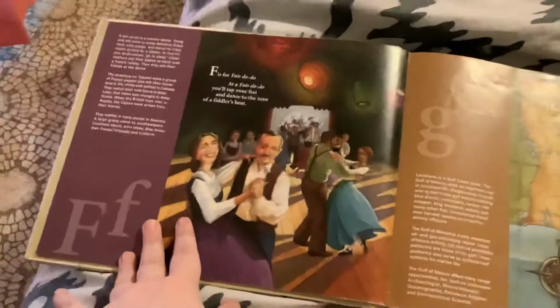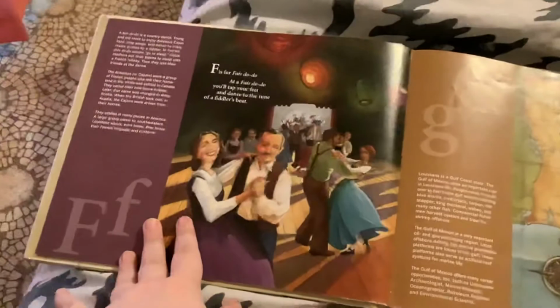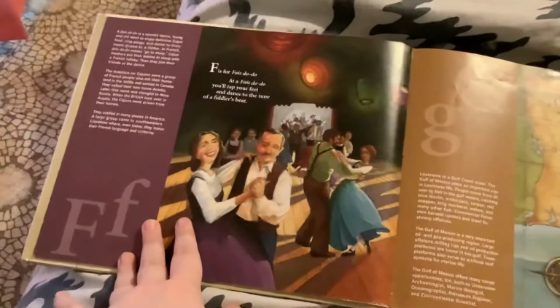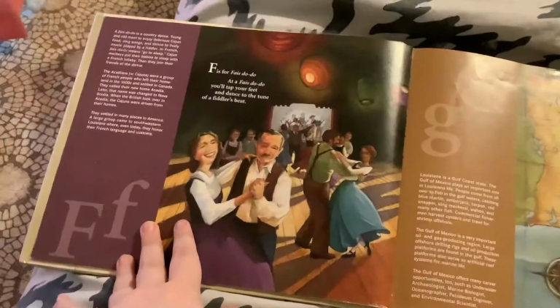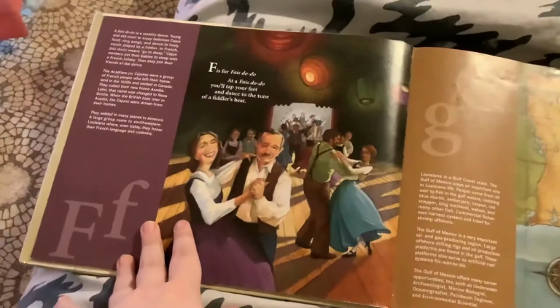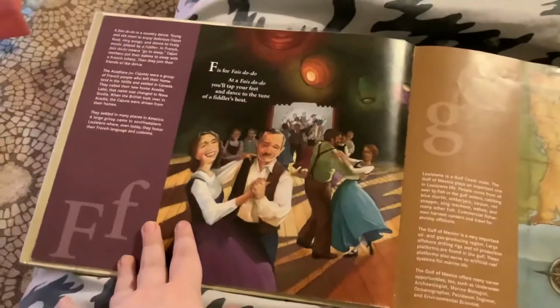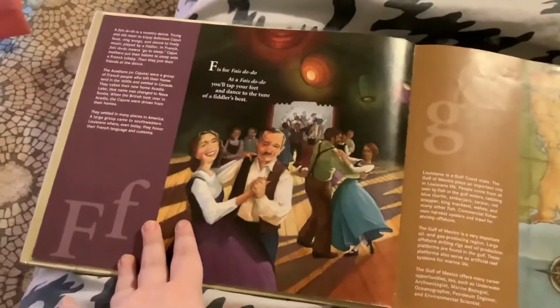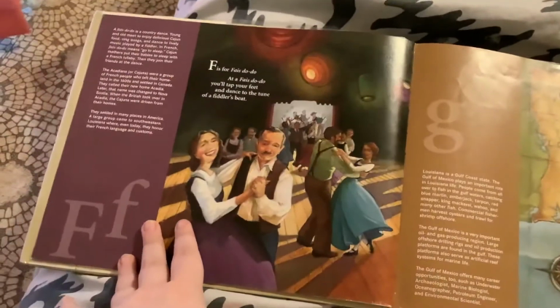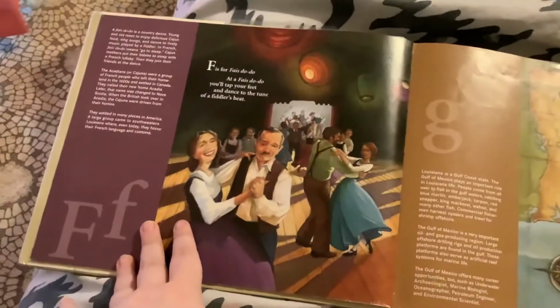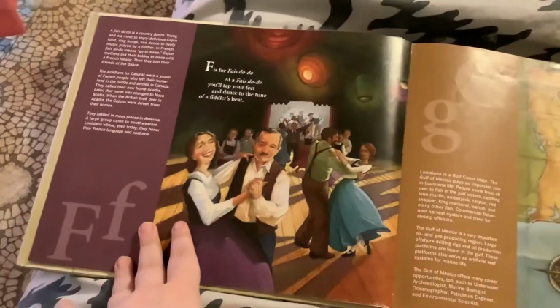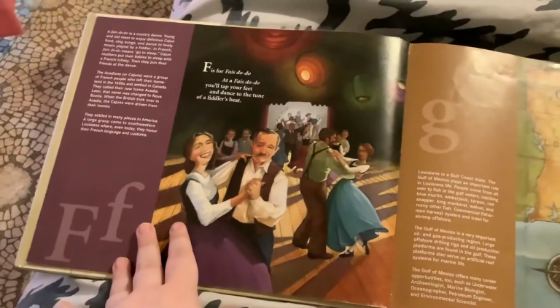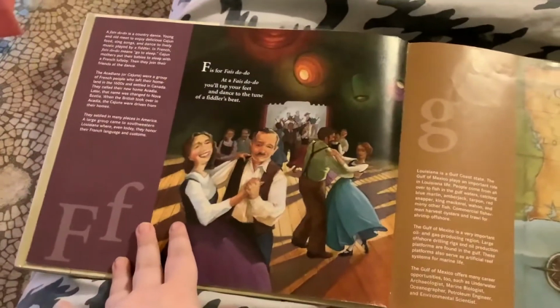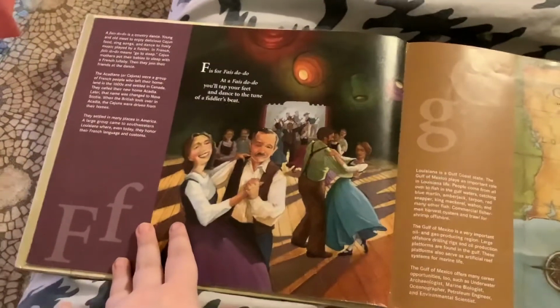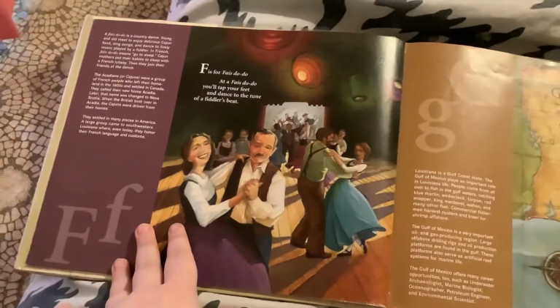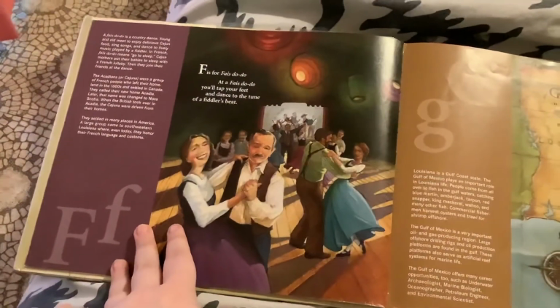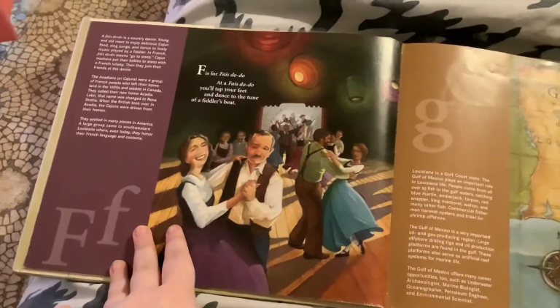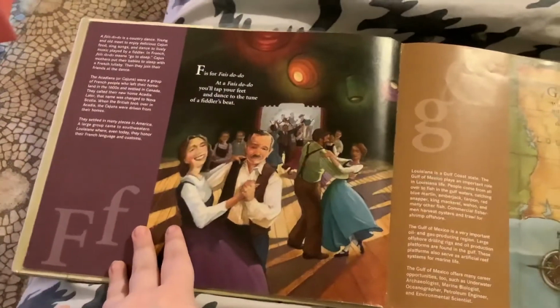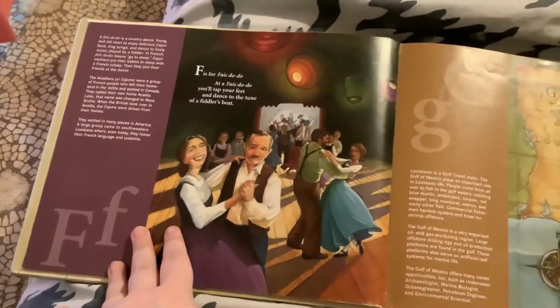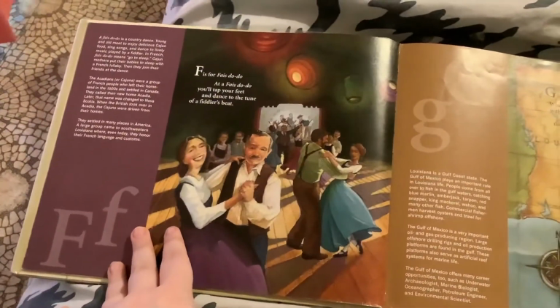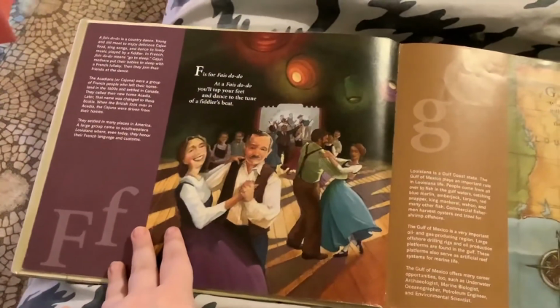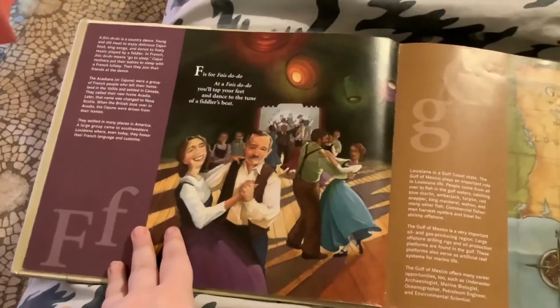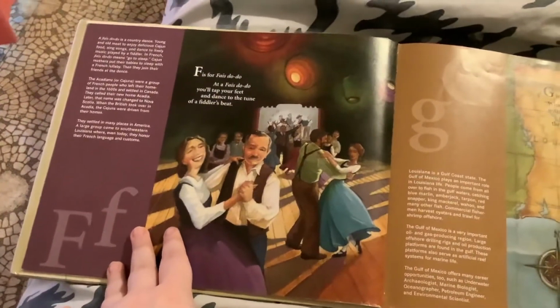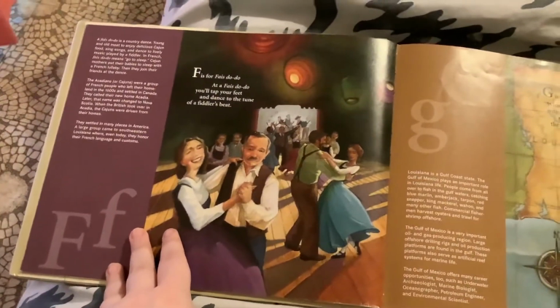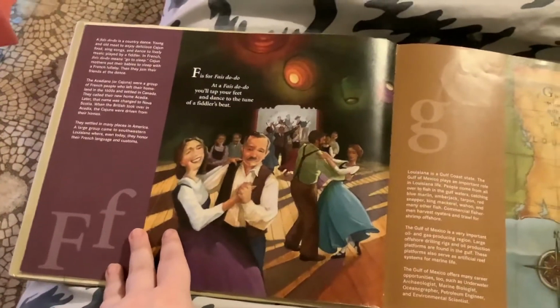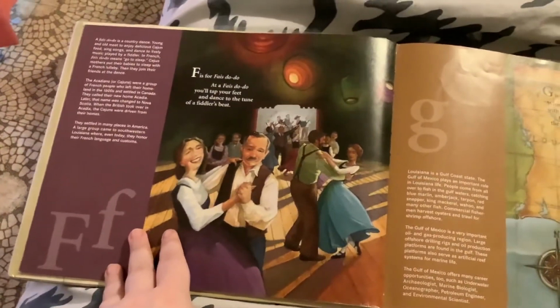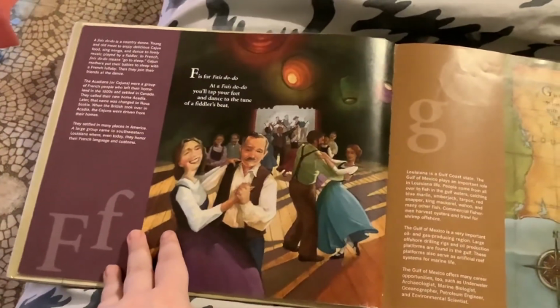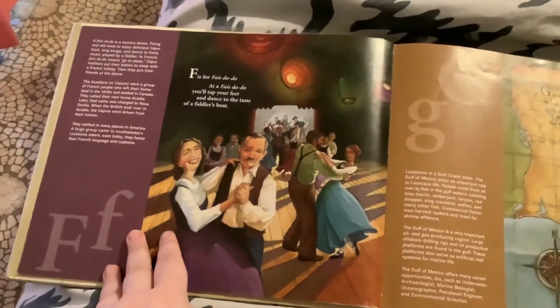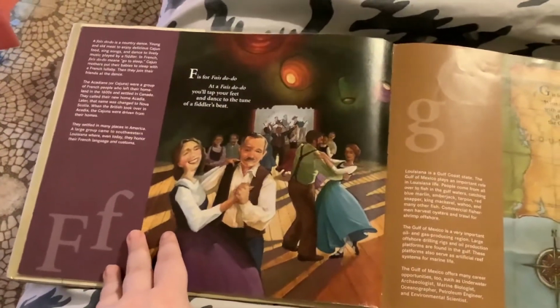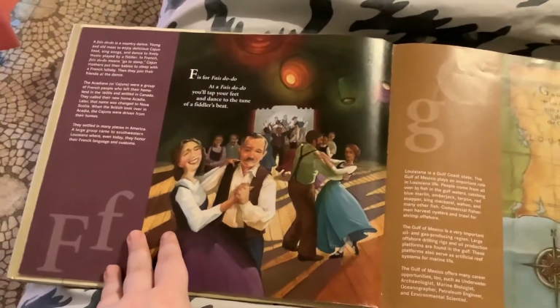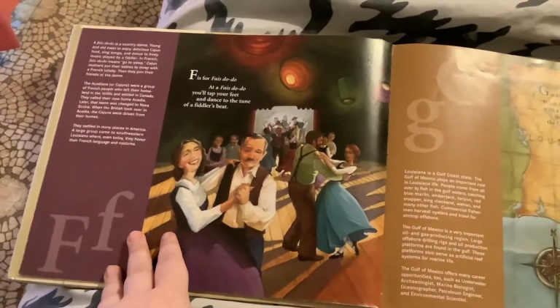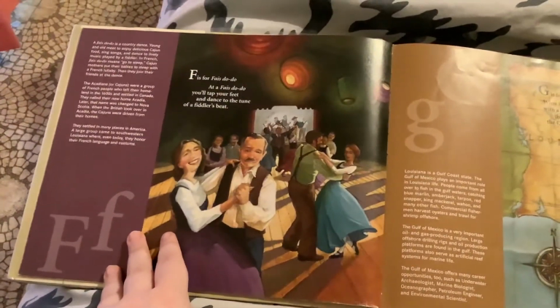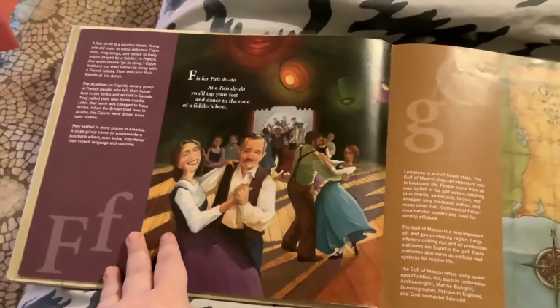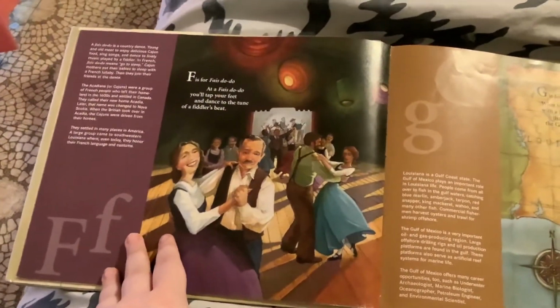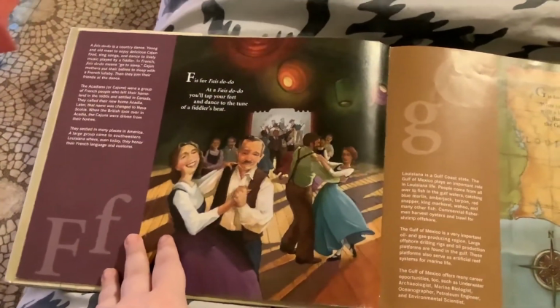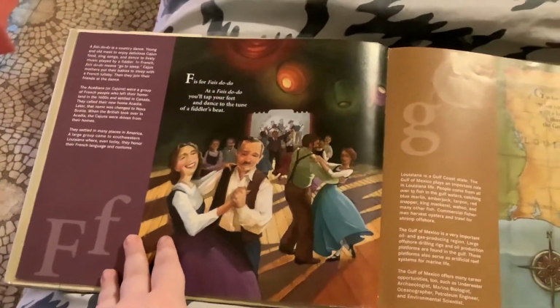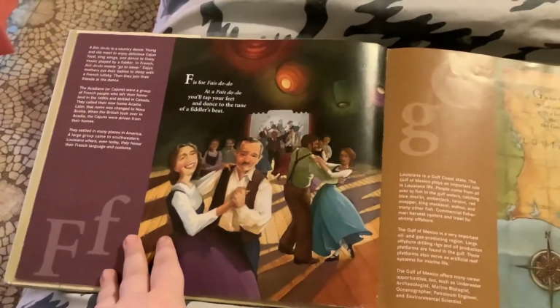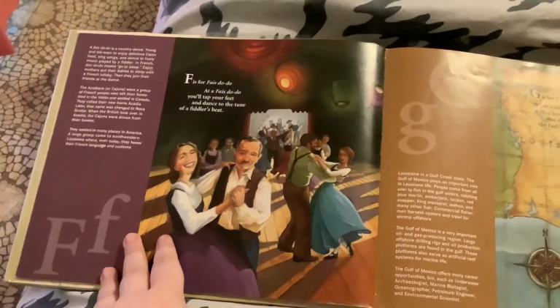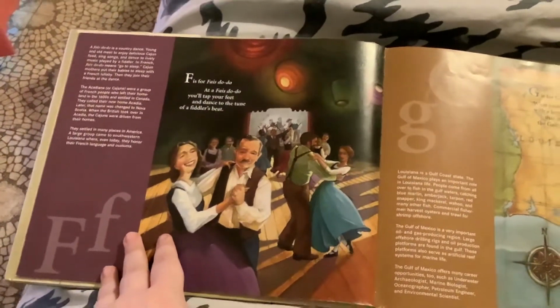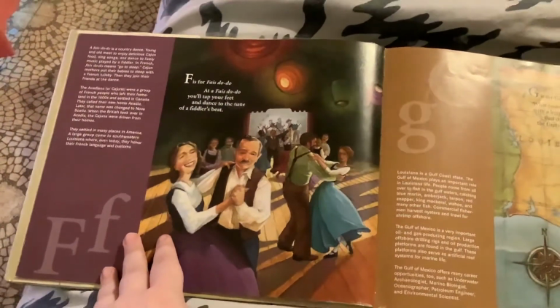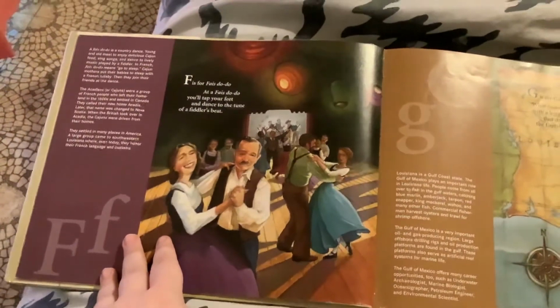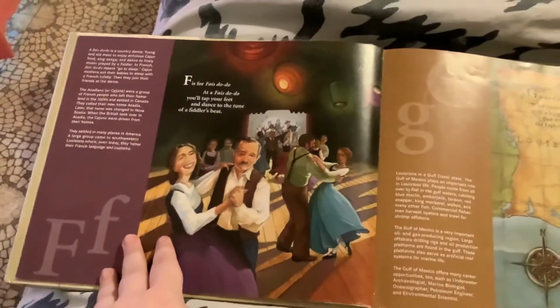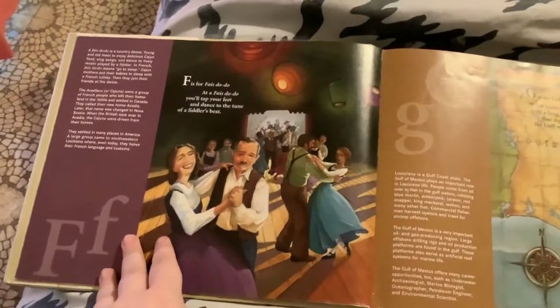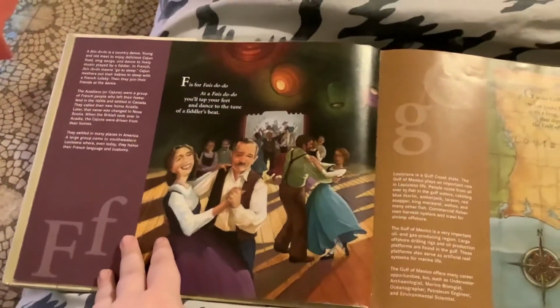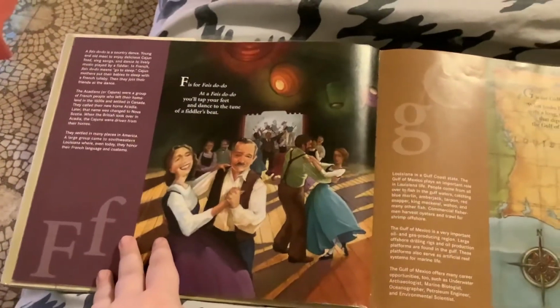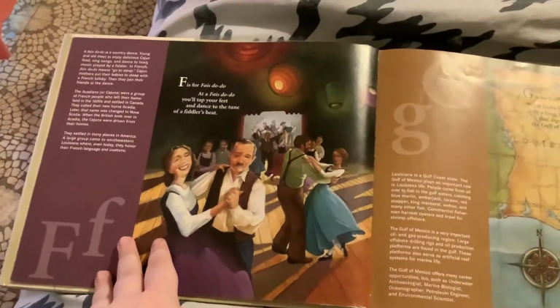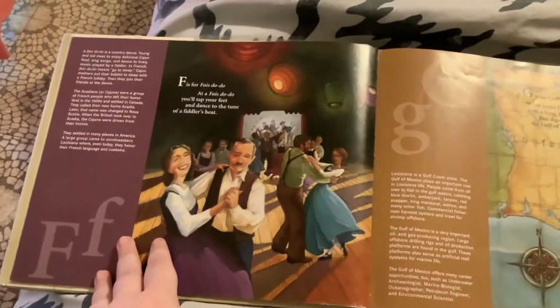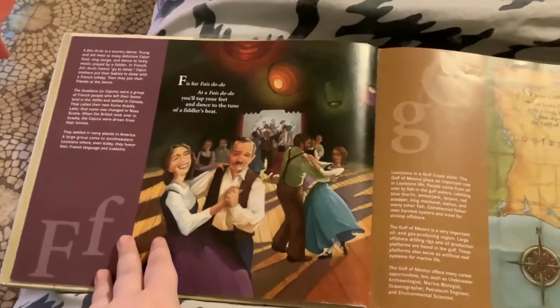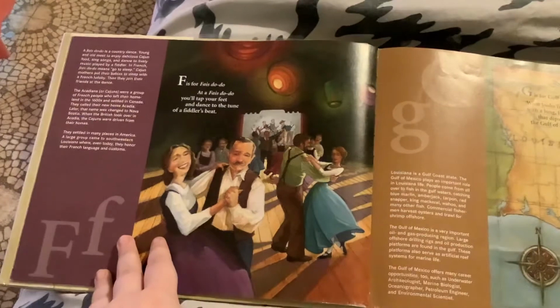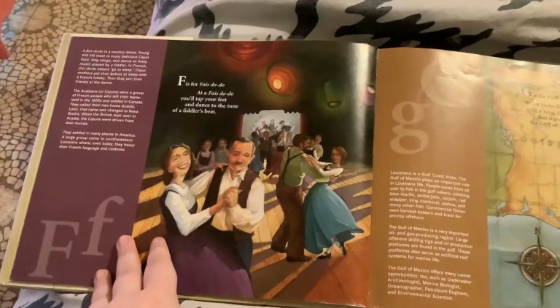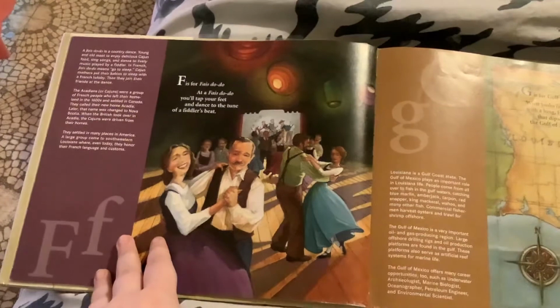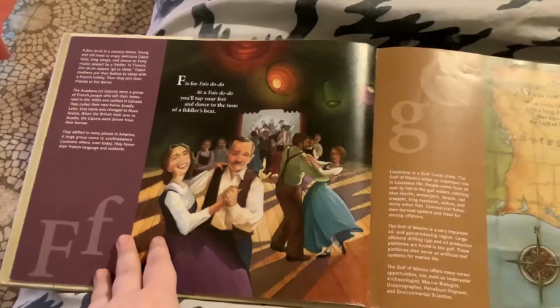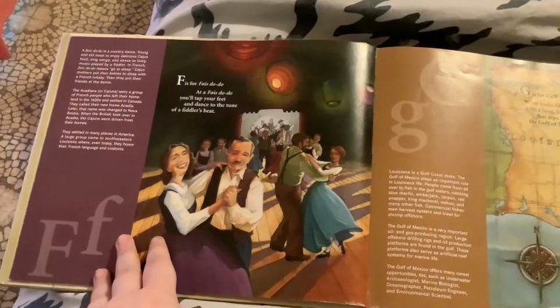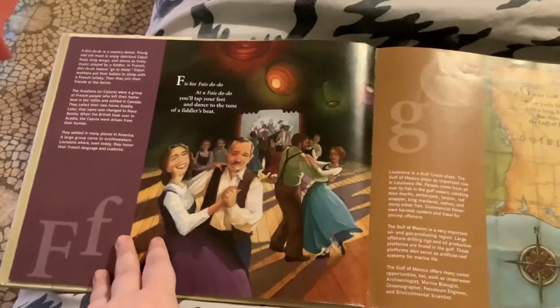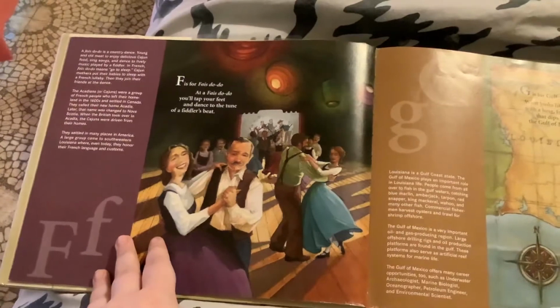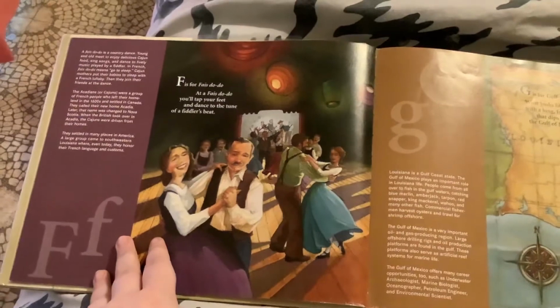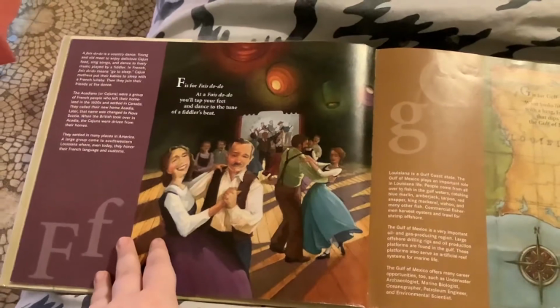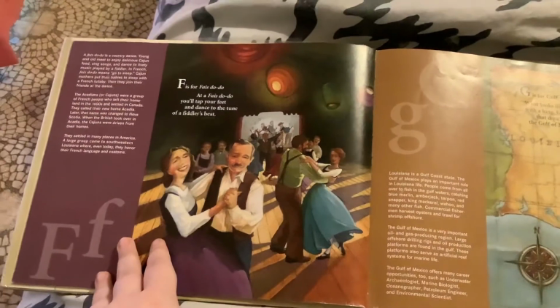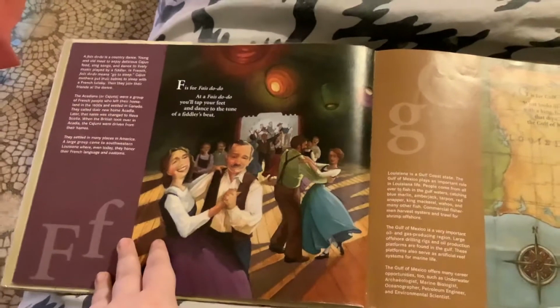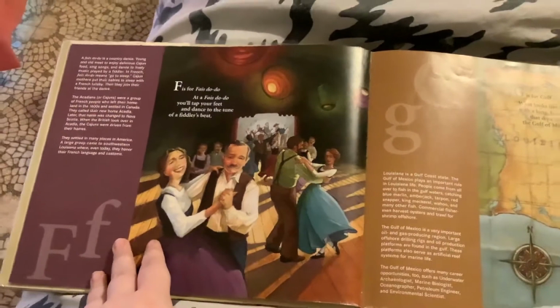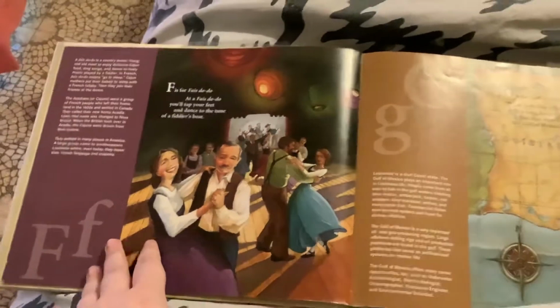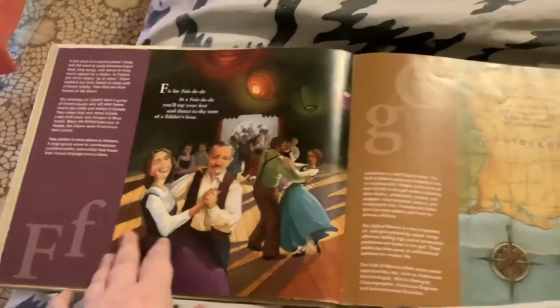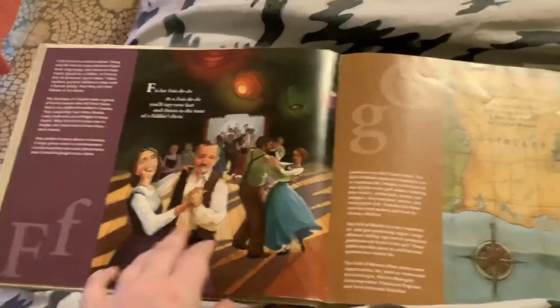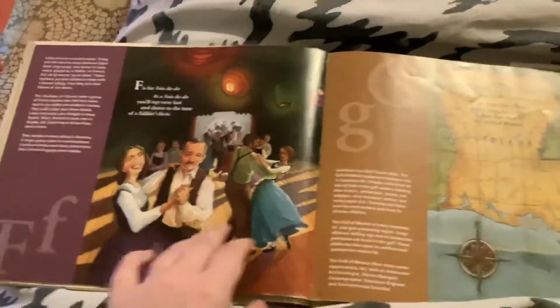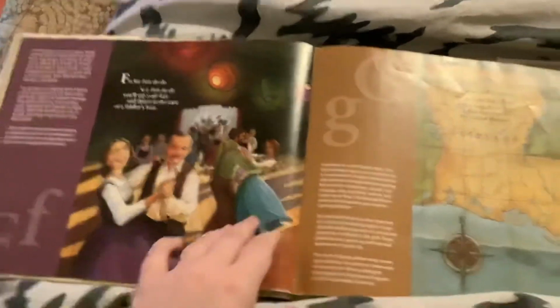F is for Fais Do-Do. At a Fais Do-Do, you tap your feet and dance to the tune of the fiddlers' beat.